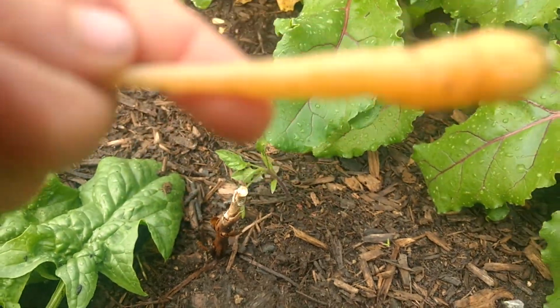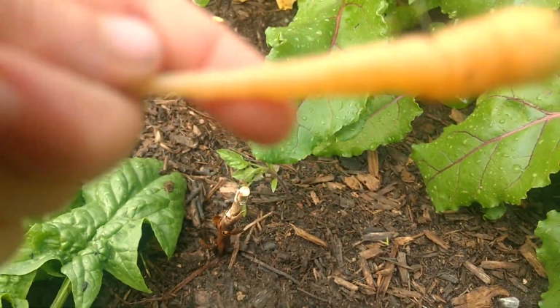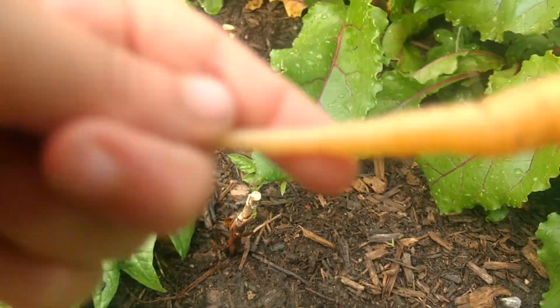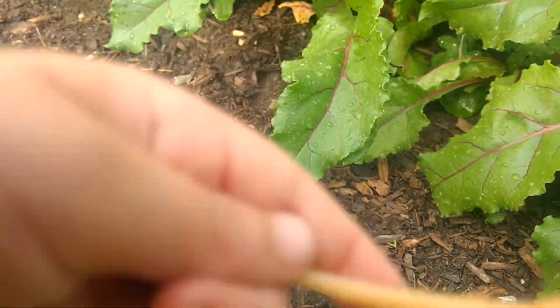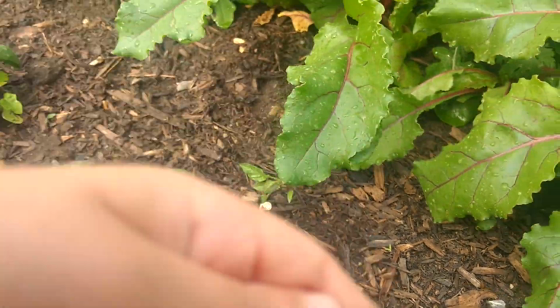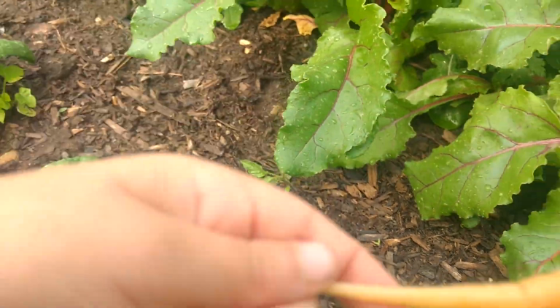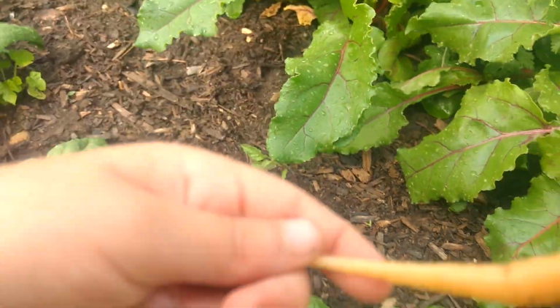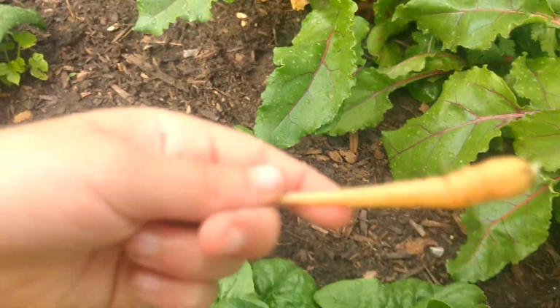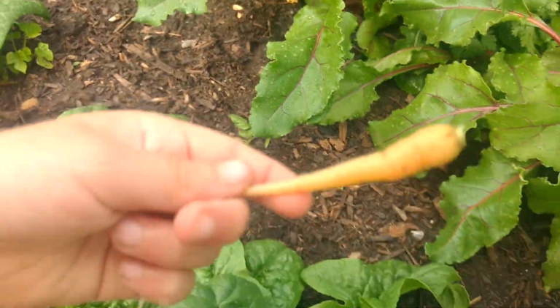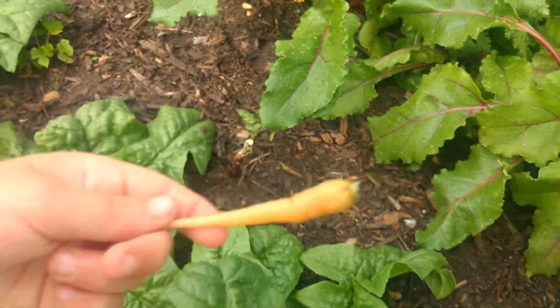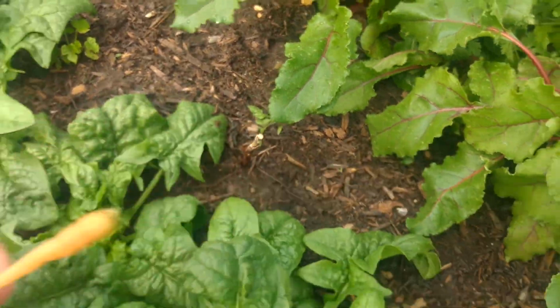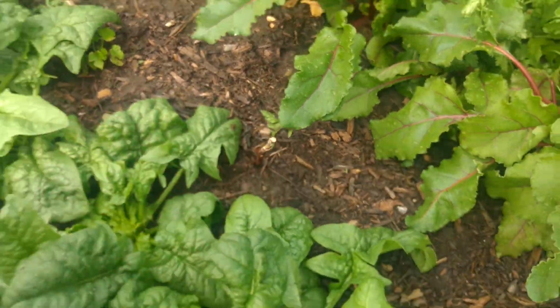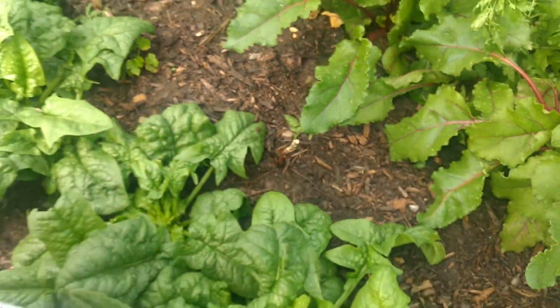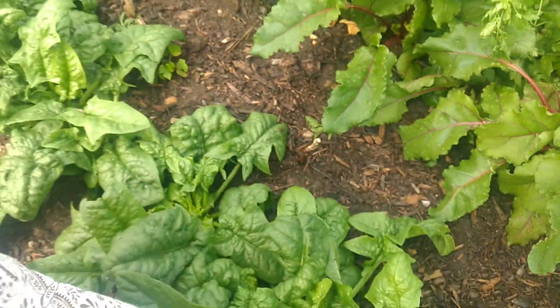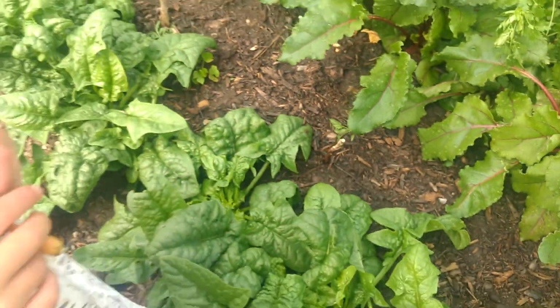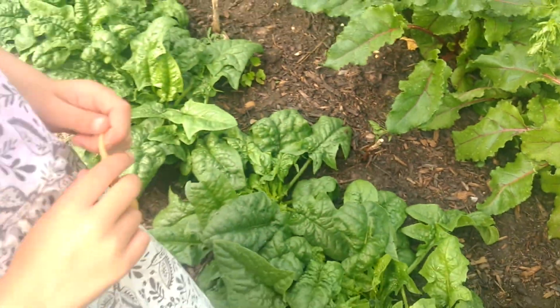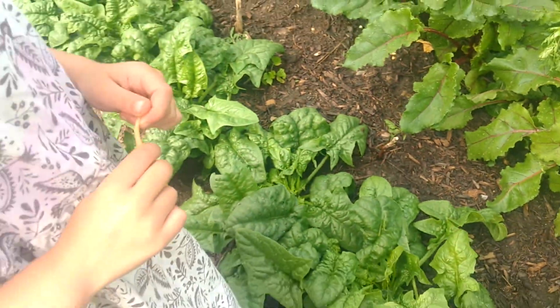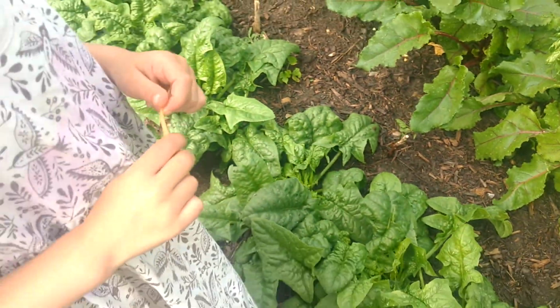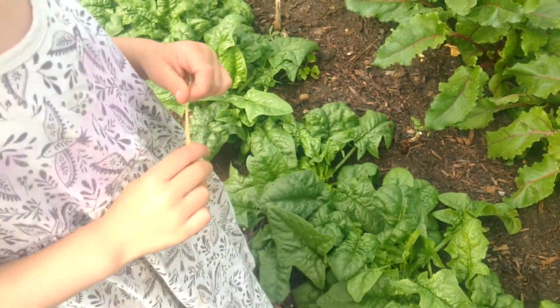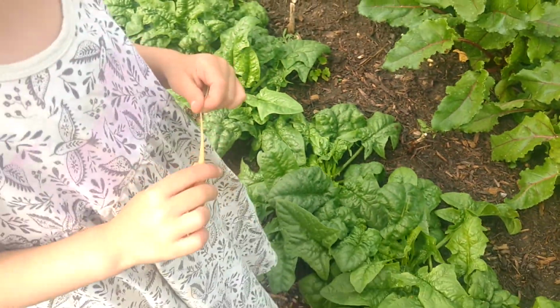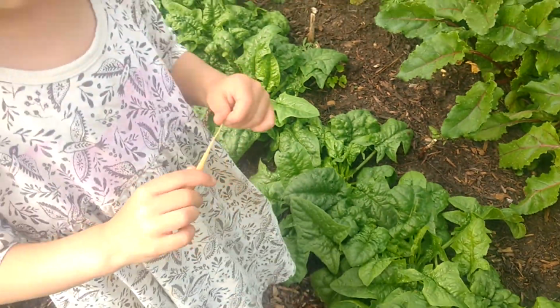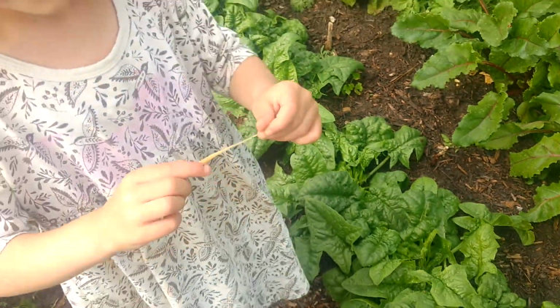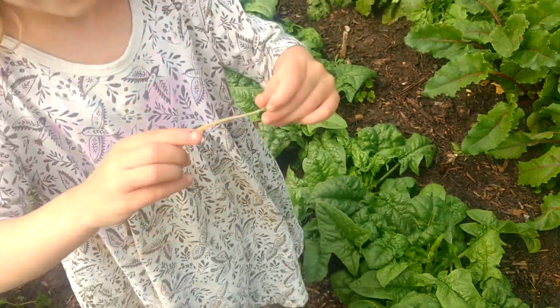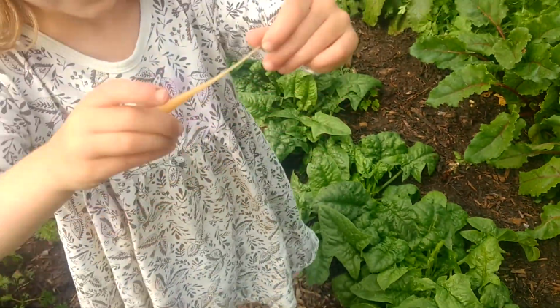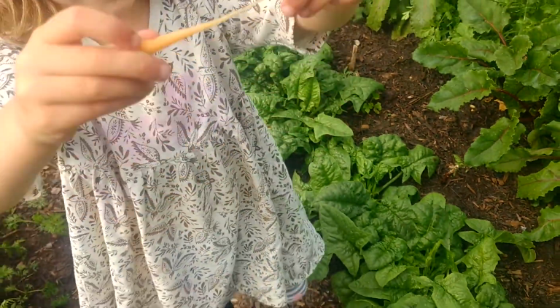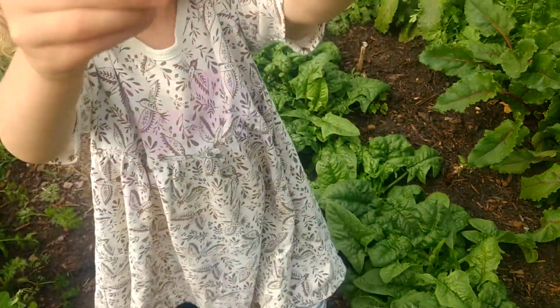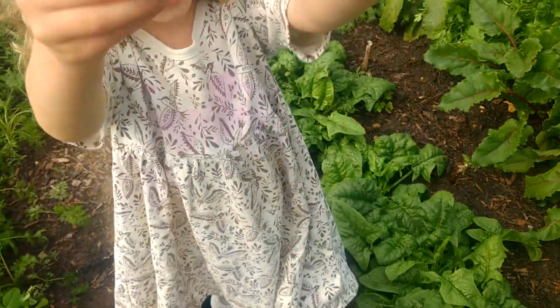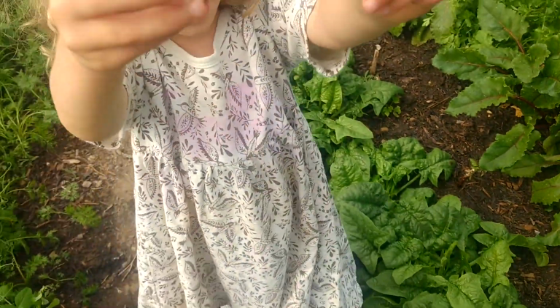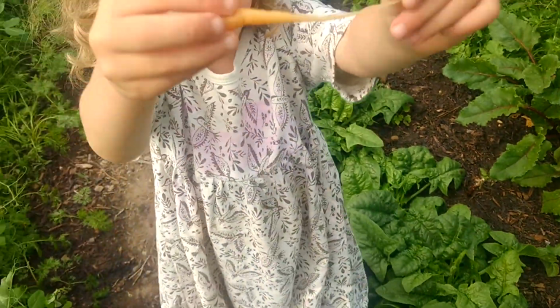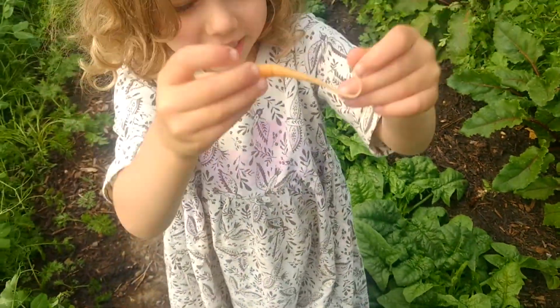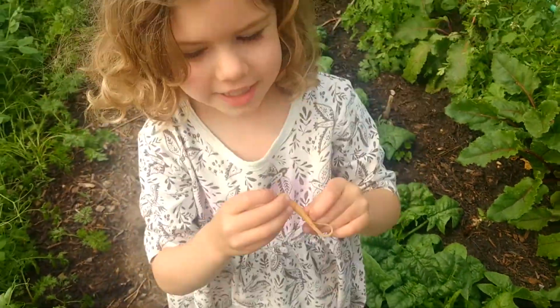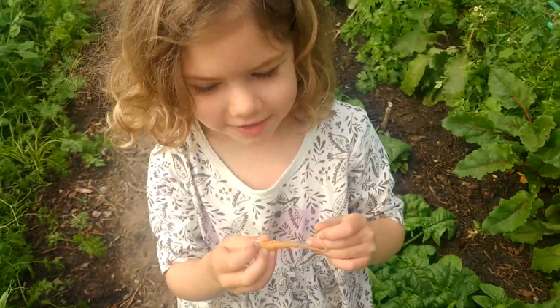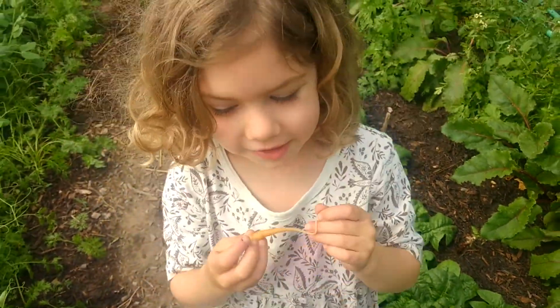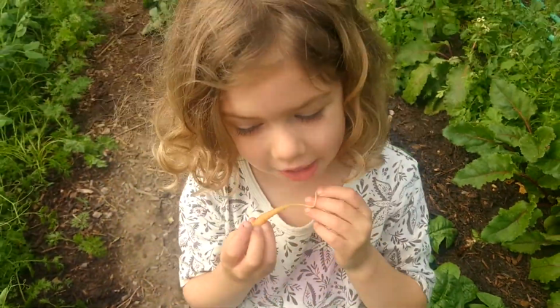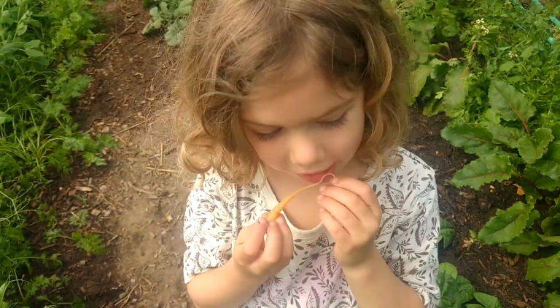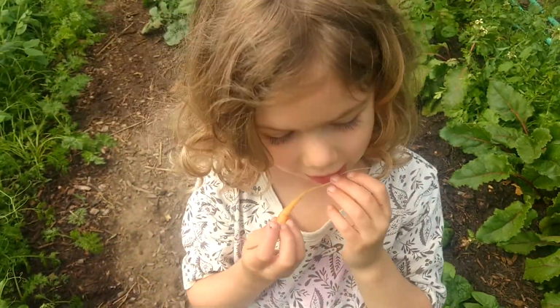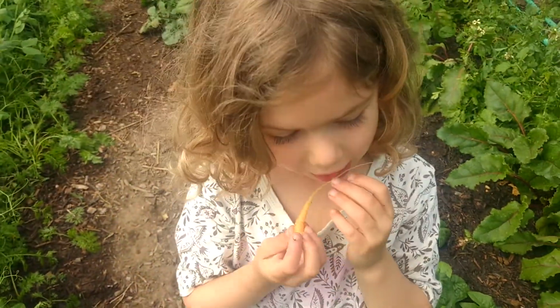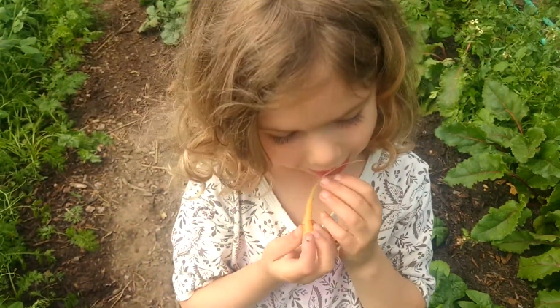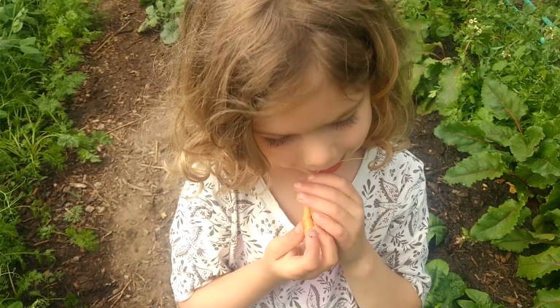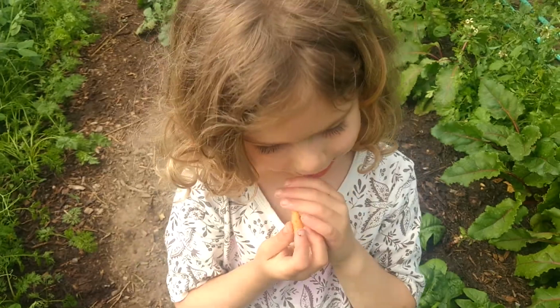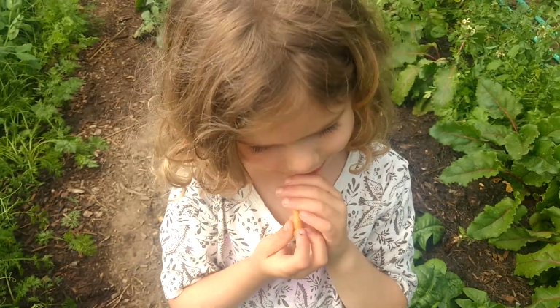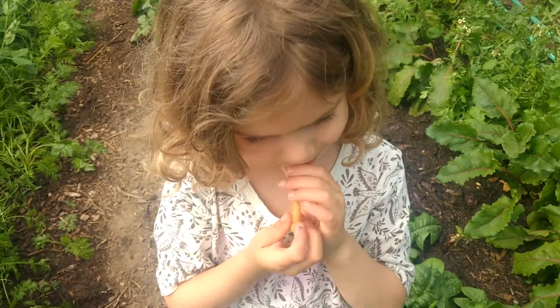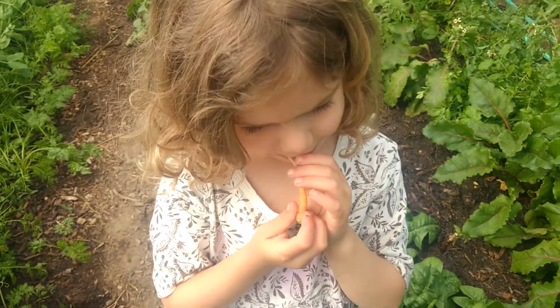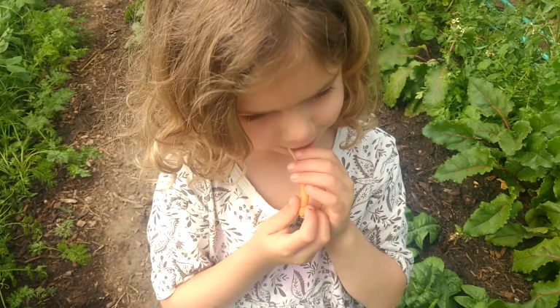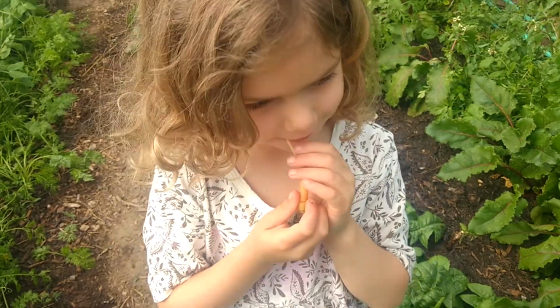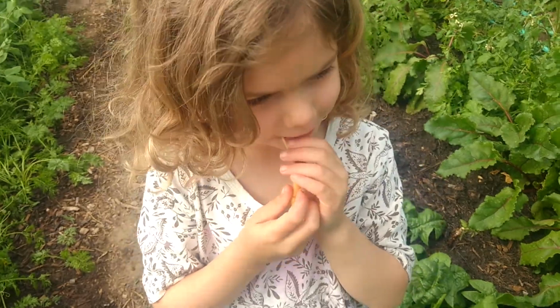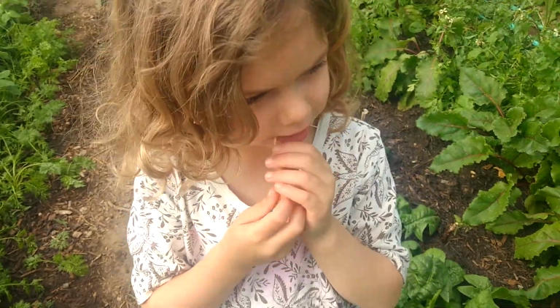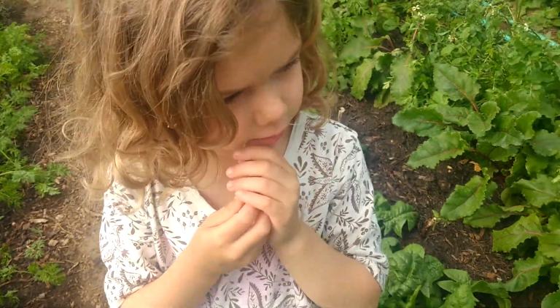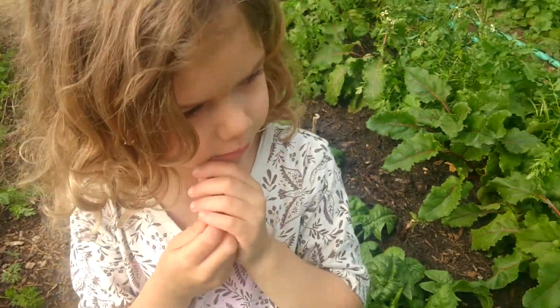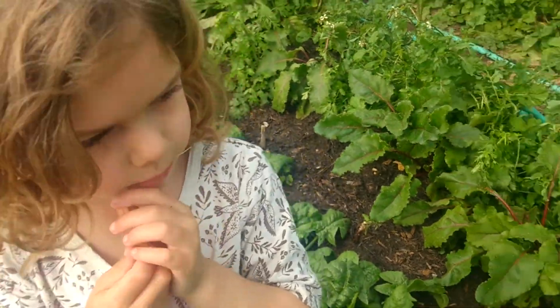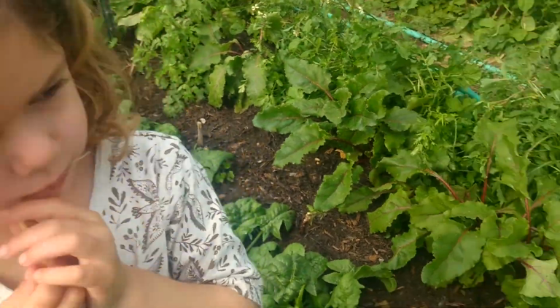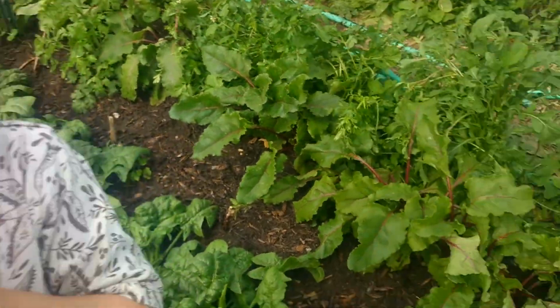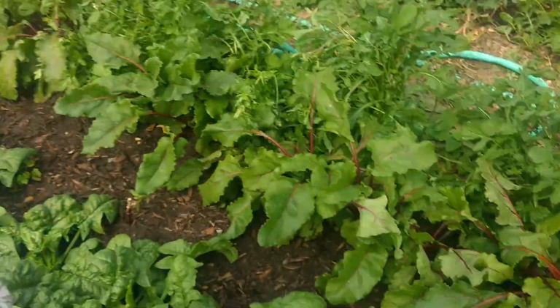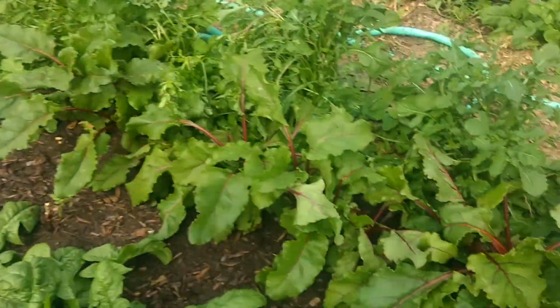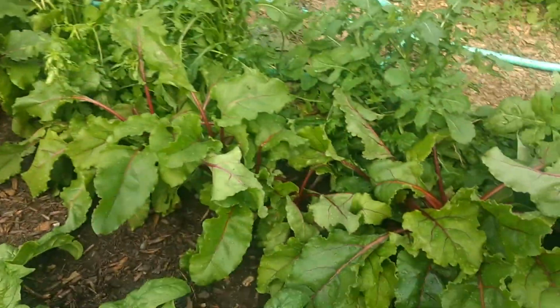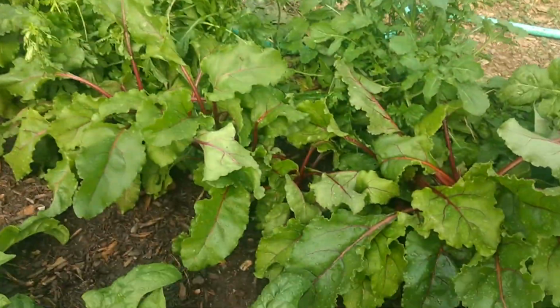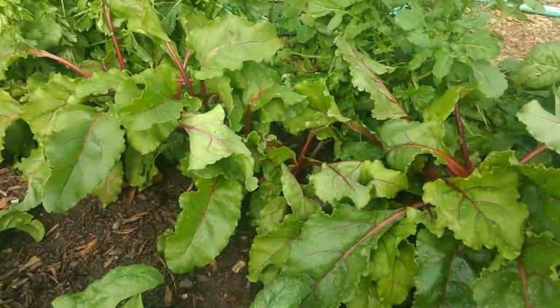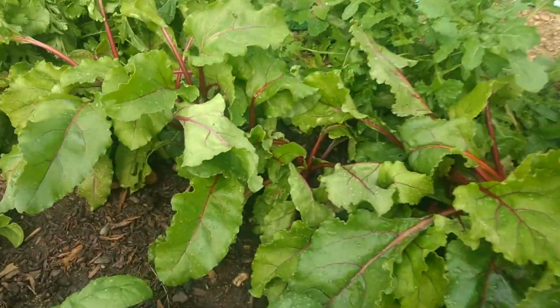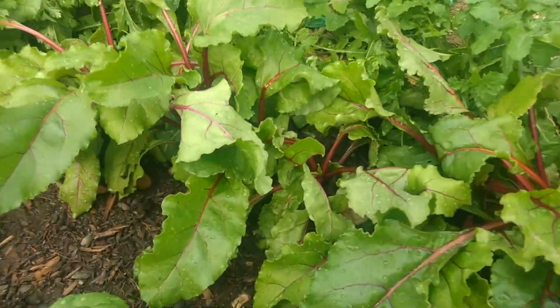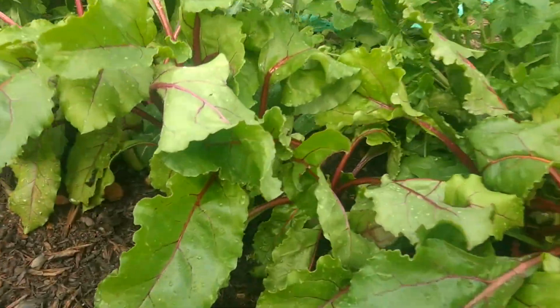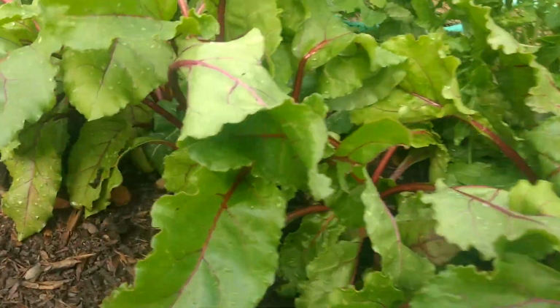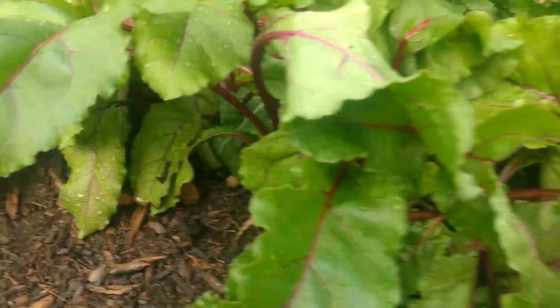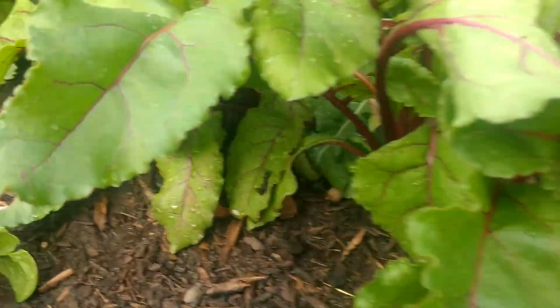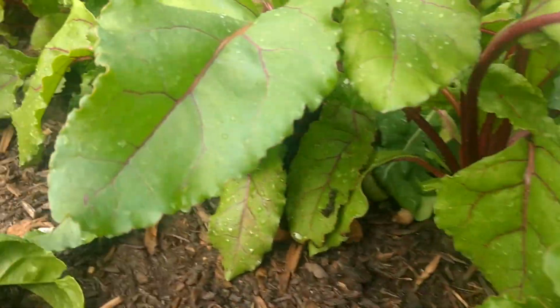Oh, he's got another carrot for us — that looks so good. It's orange. I bet those young ones are delicious. The beets are getting big.